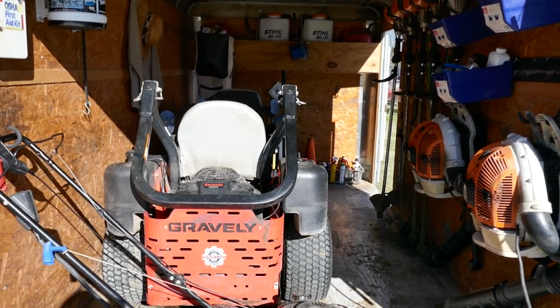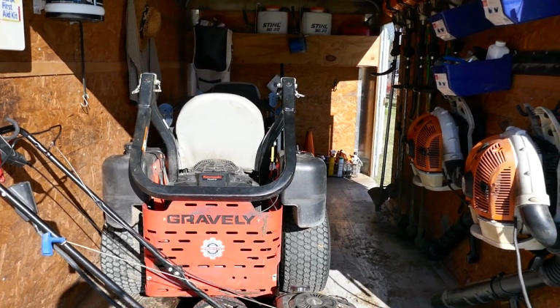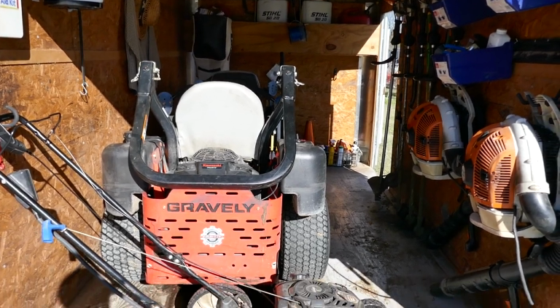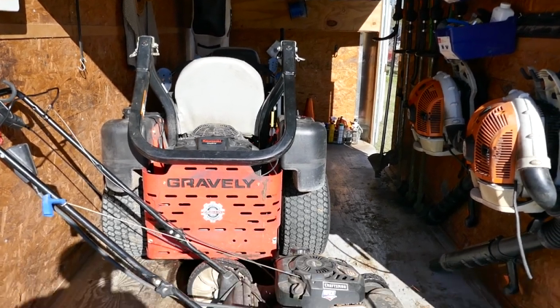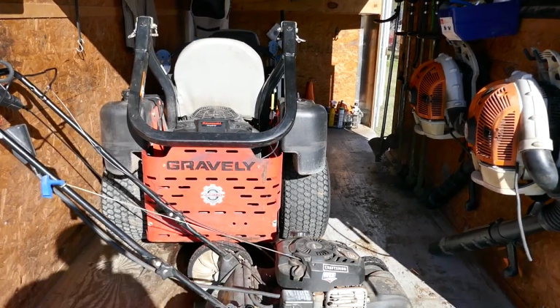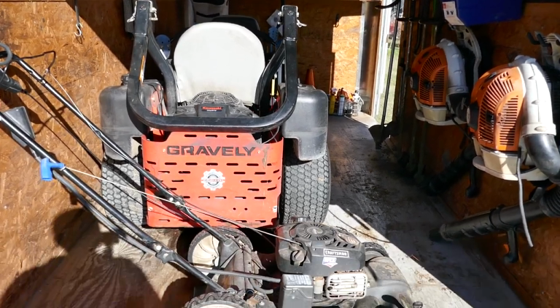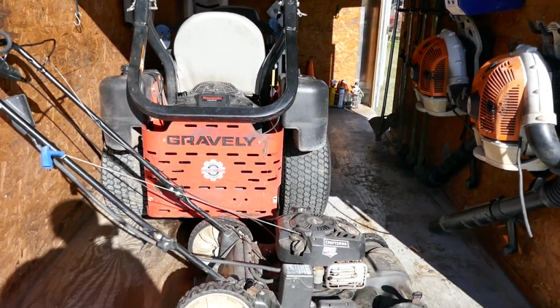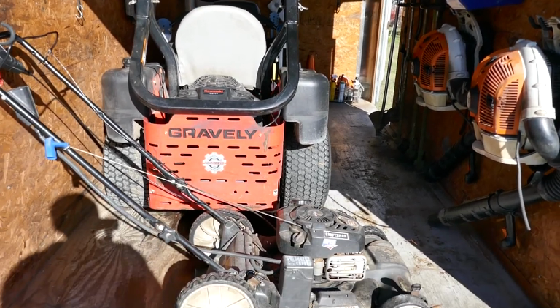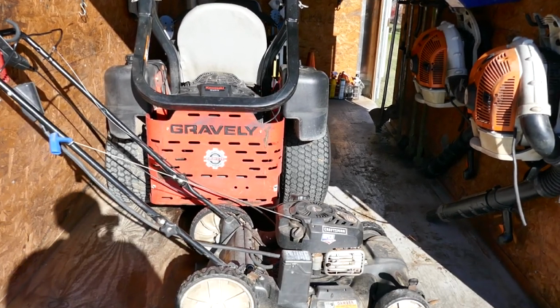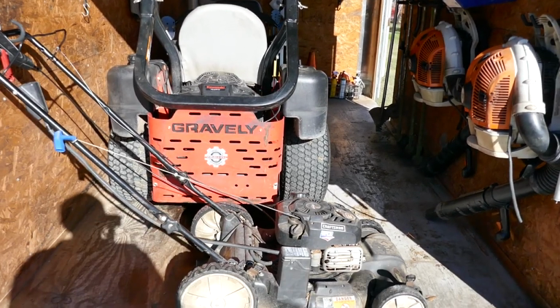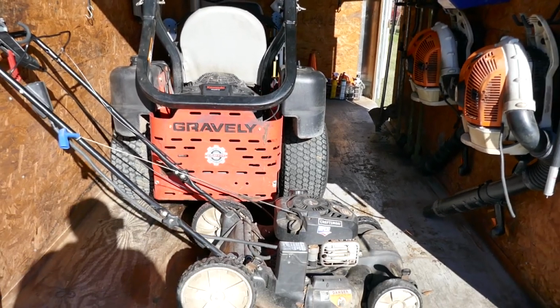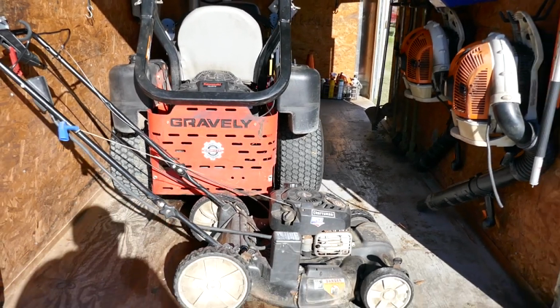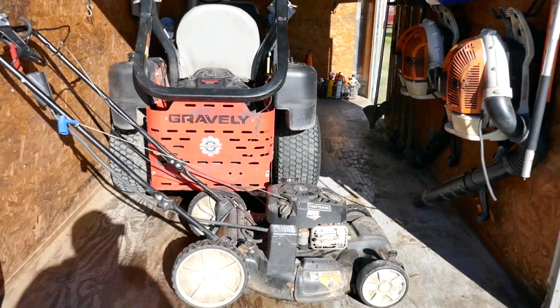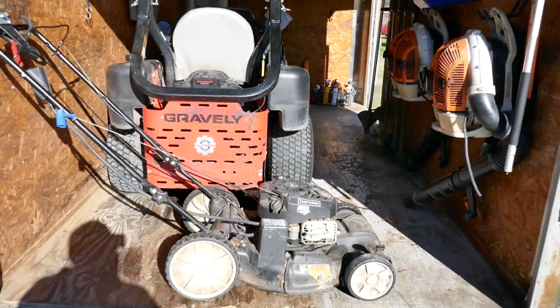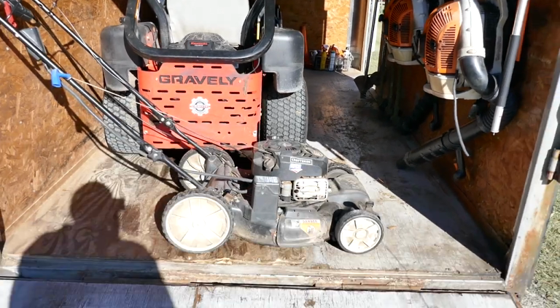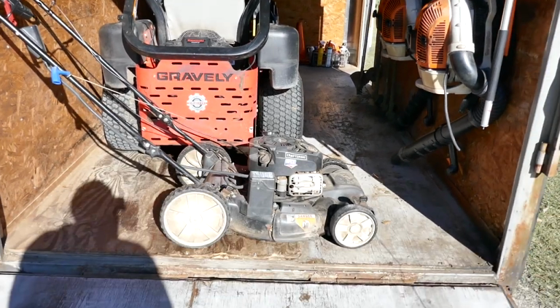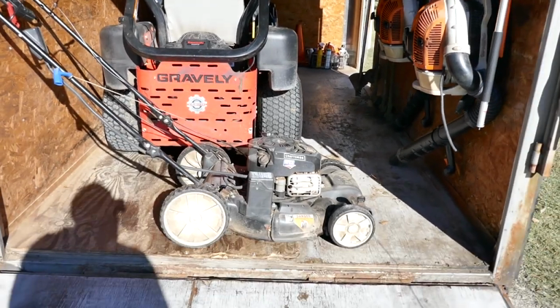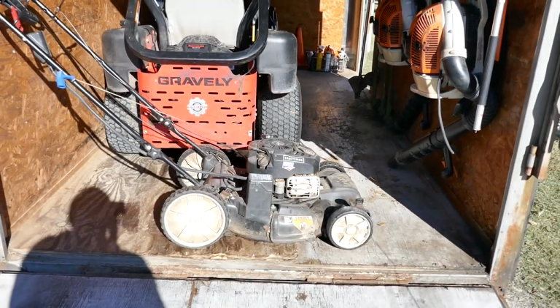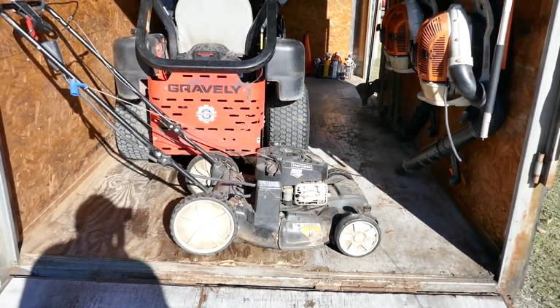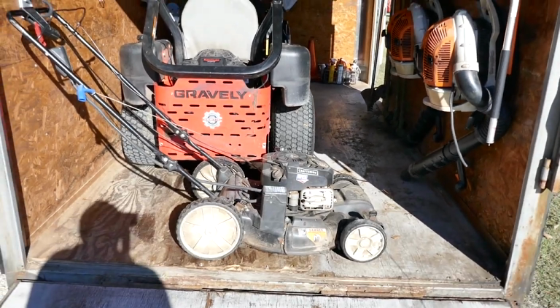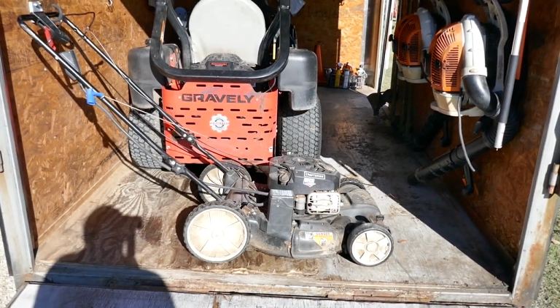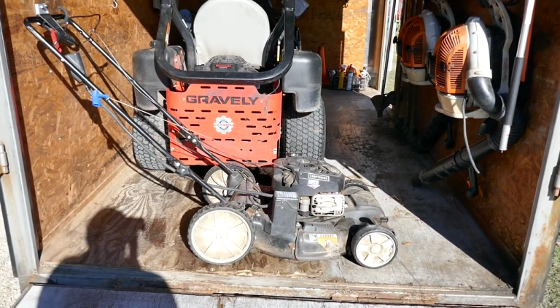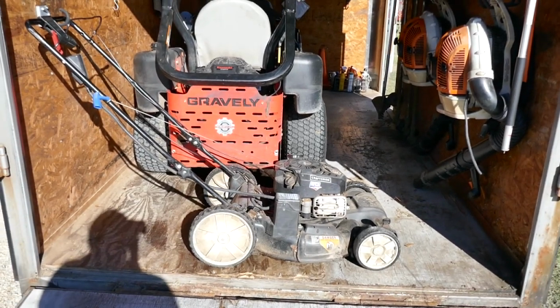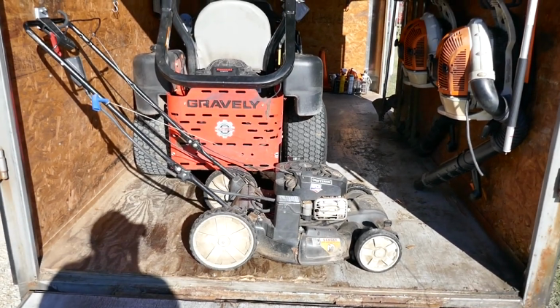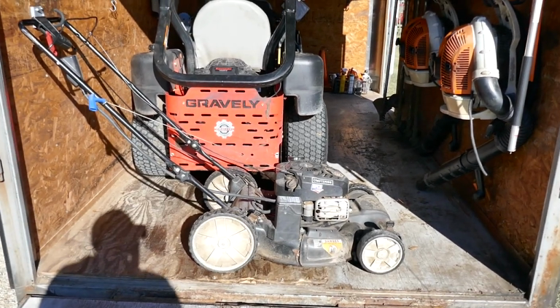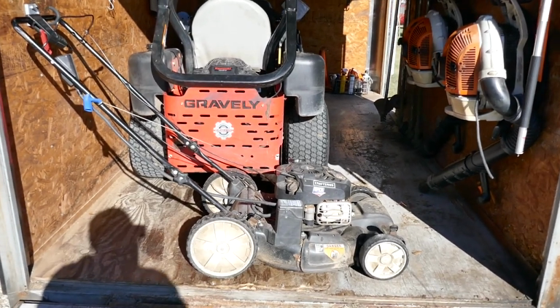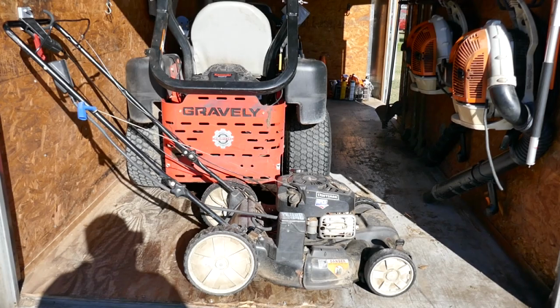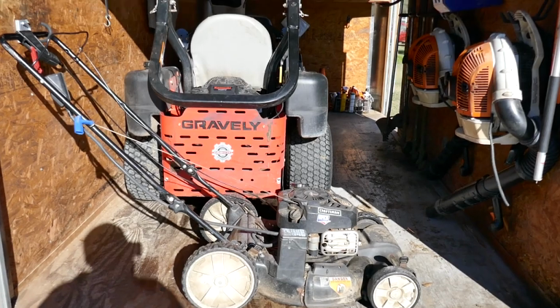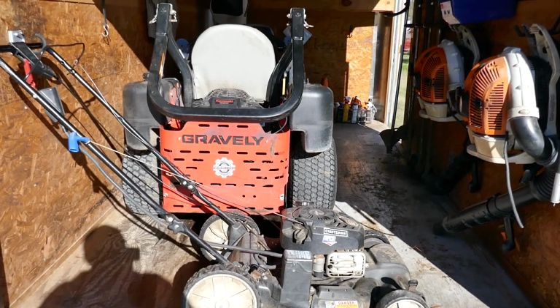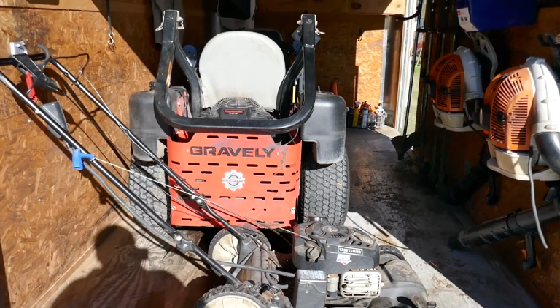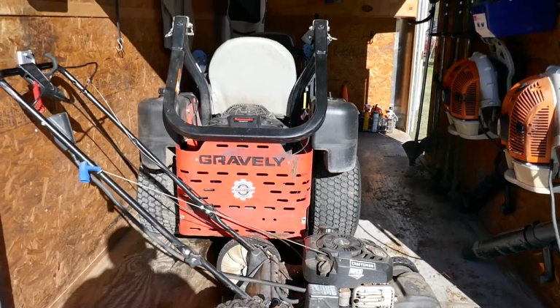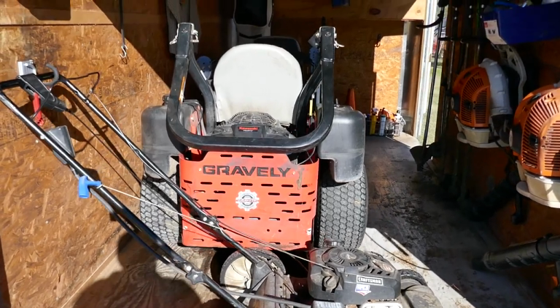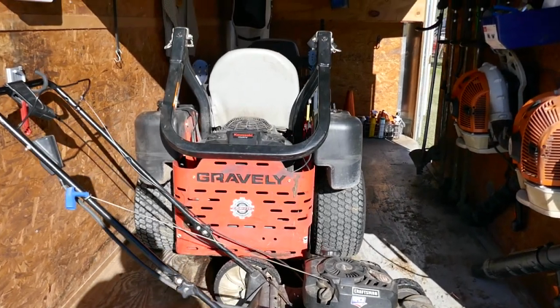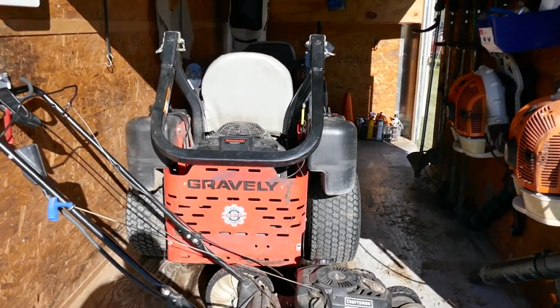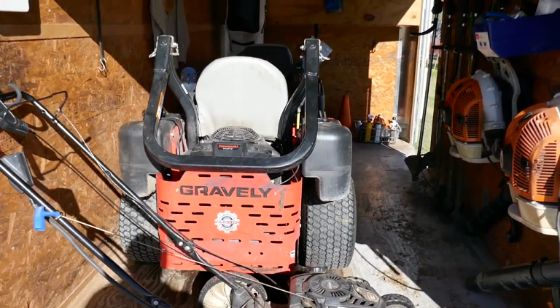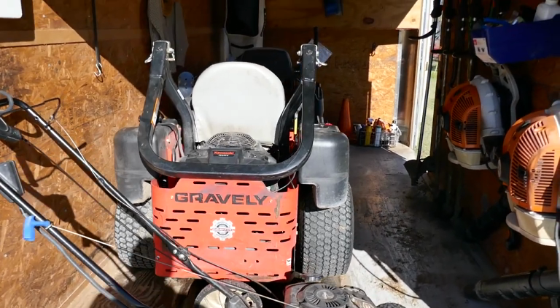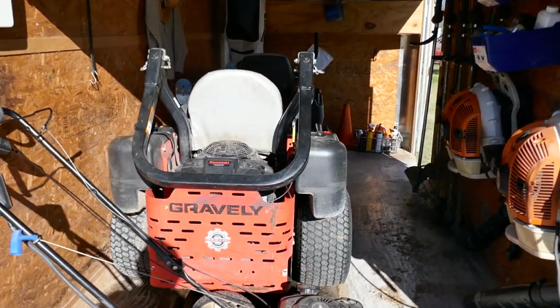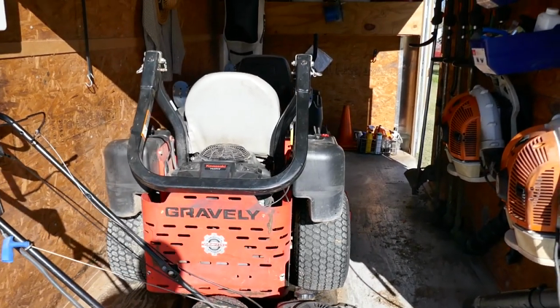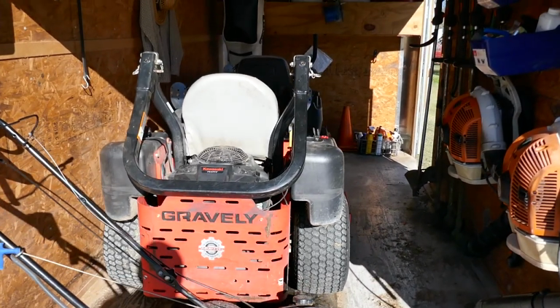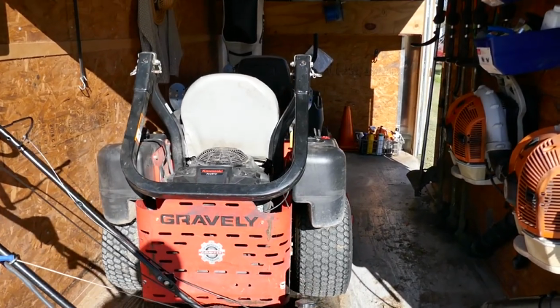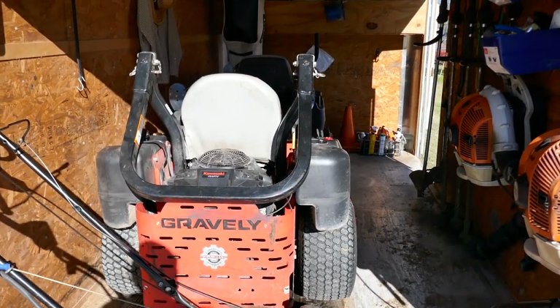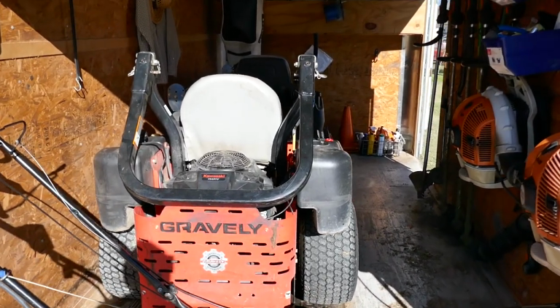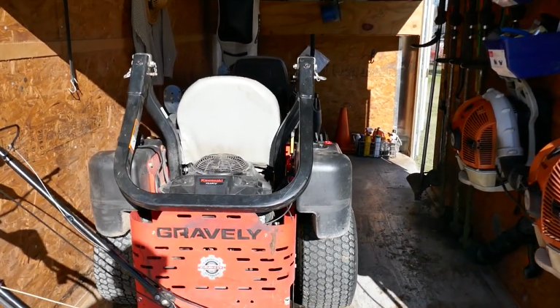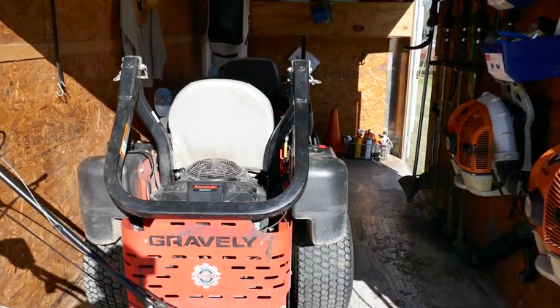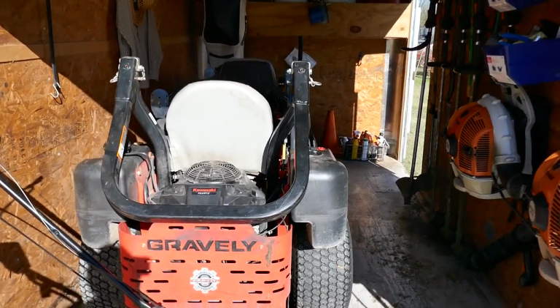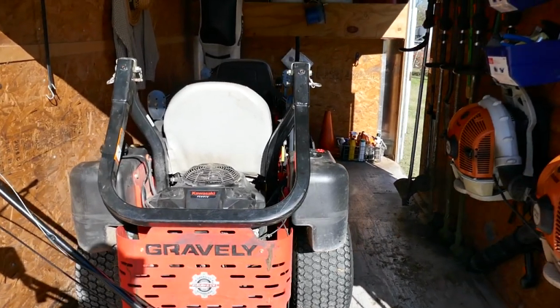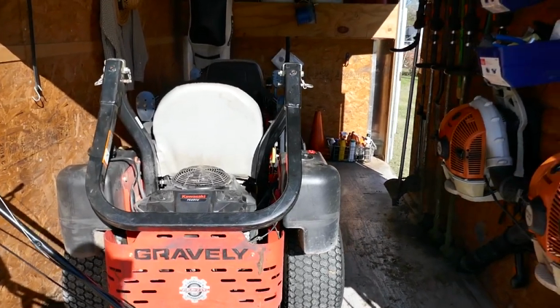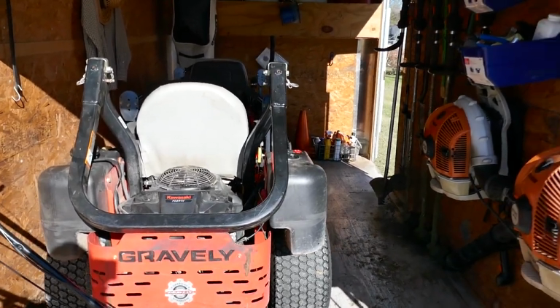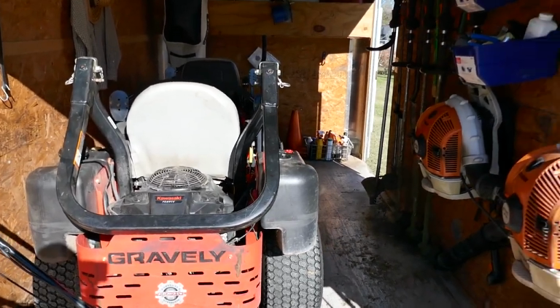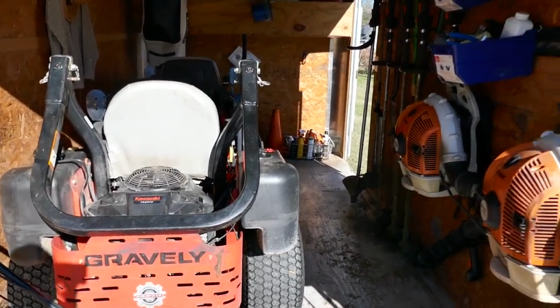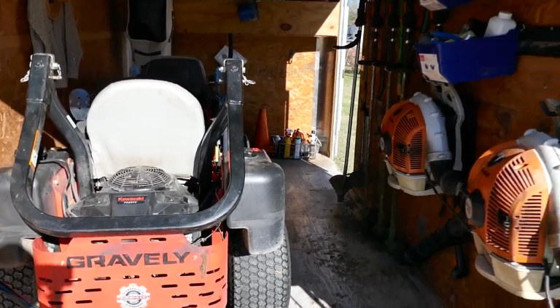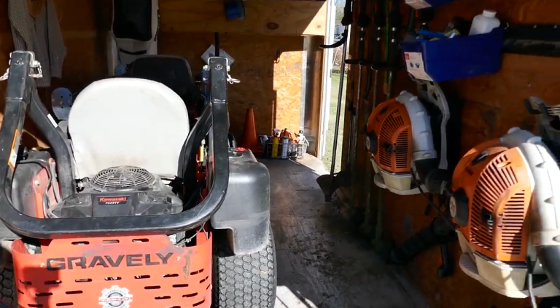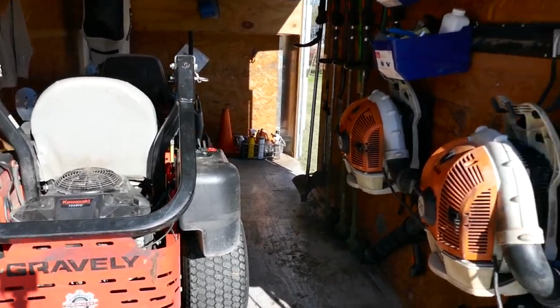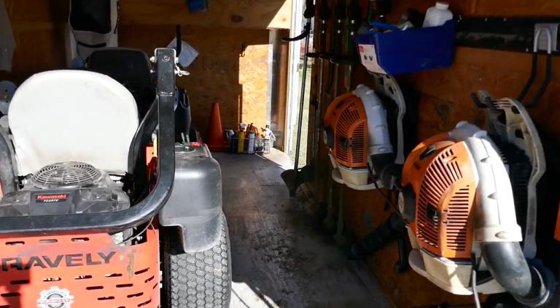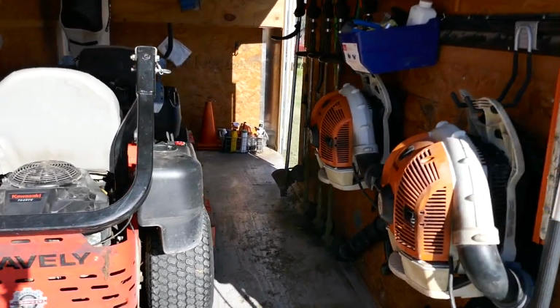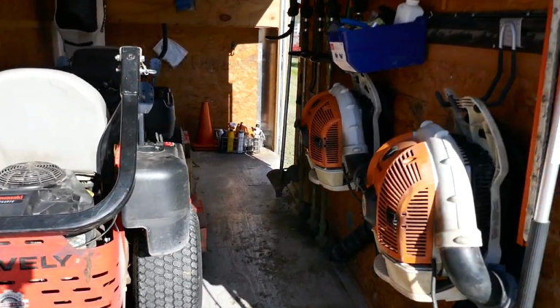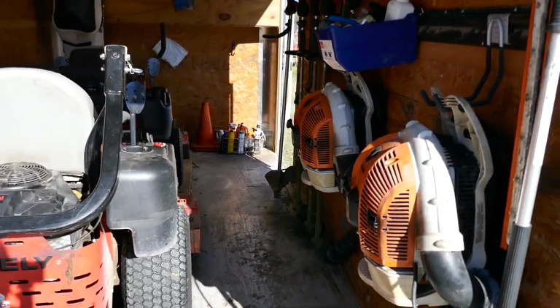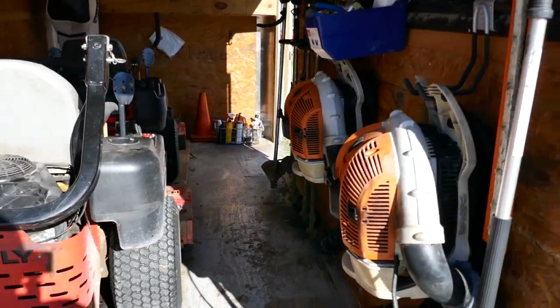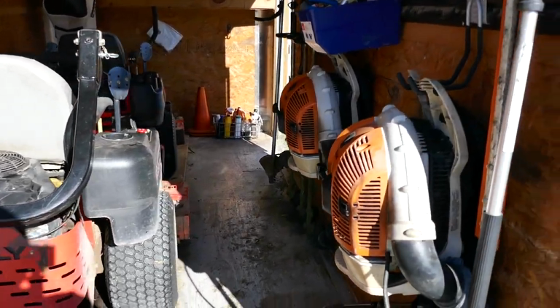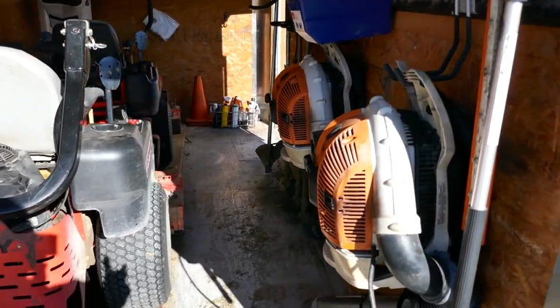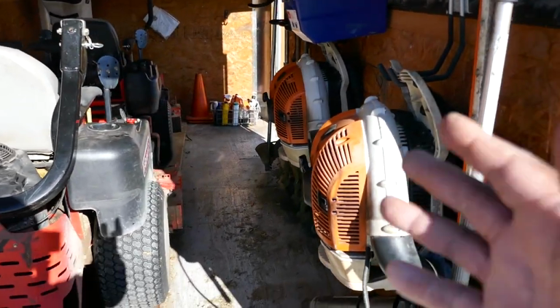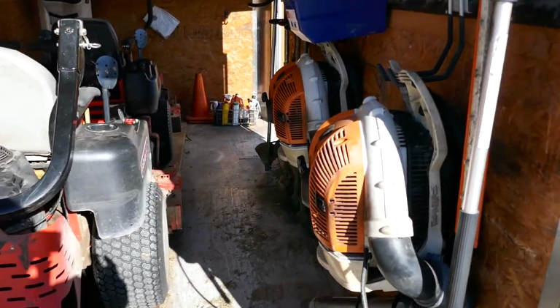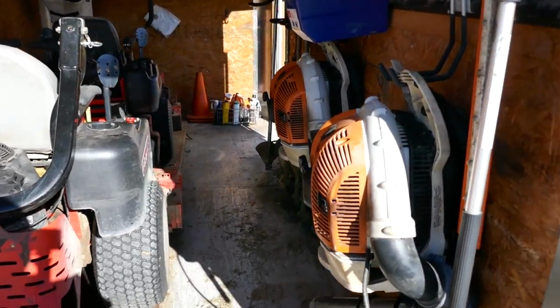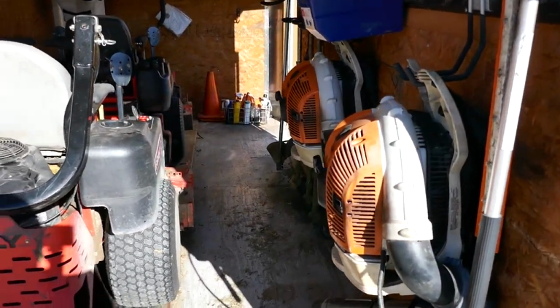This is what it looks like when everything is in the trailer. I've got my line mowers to the left so I have this aisle right here to walk down.